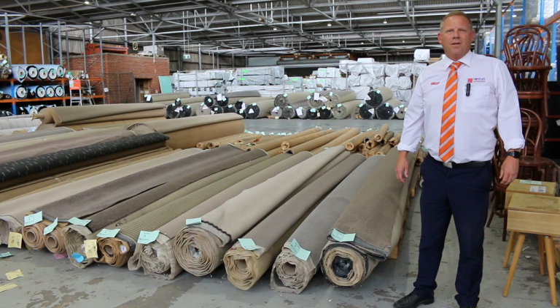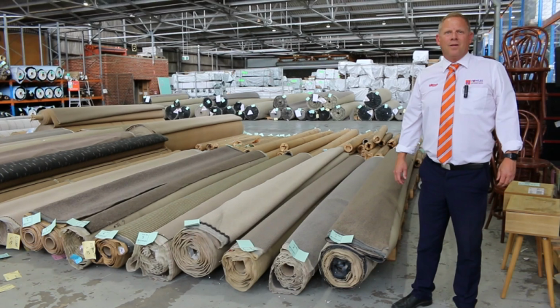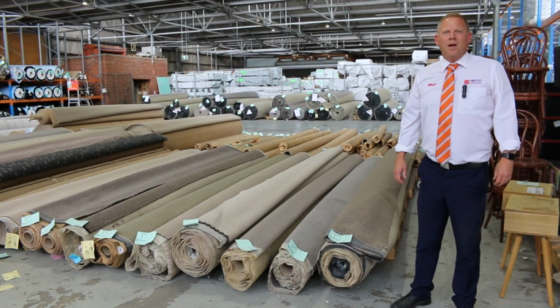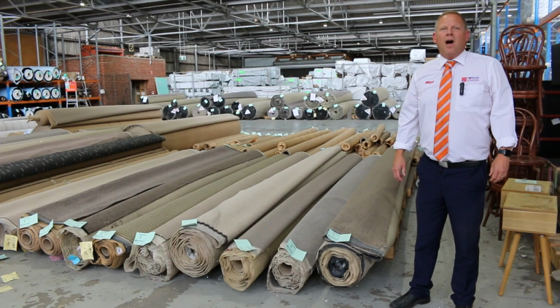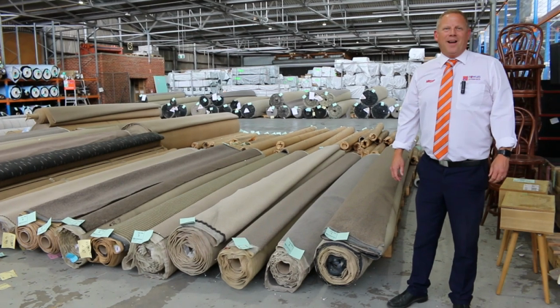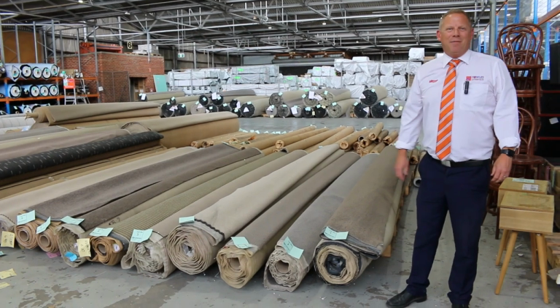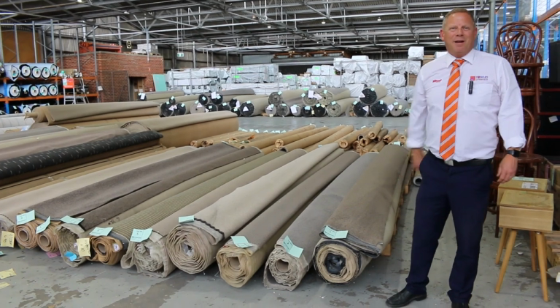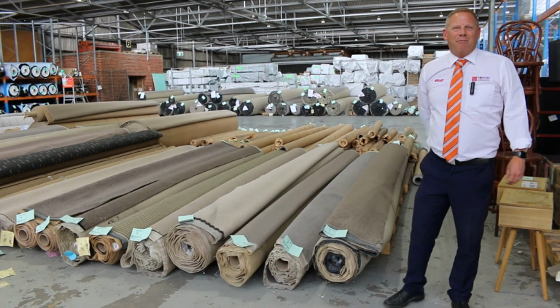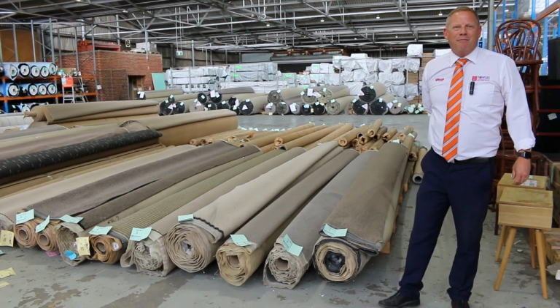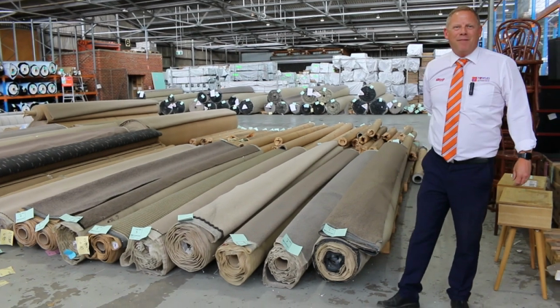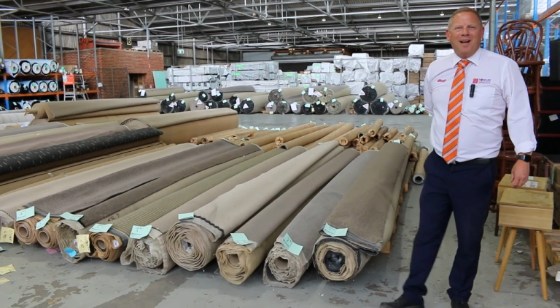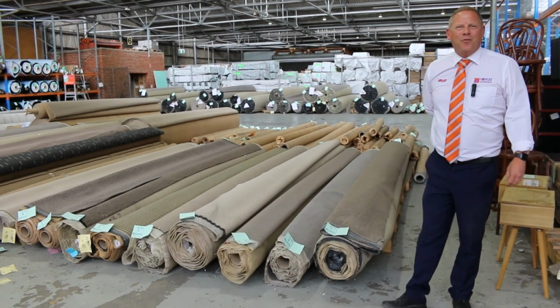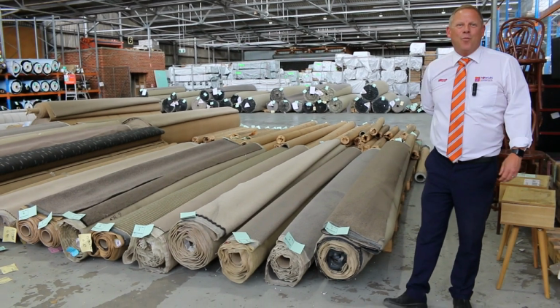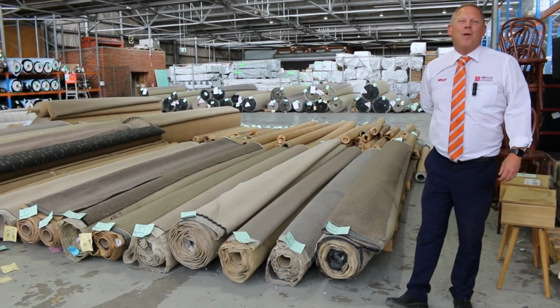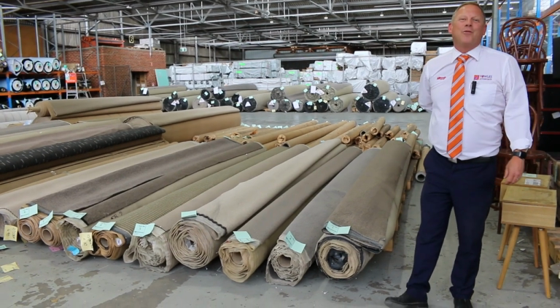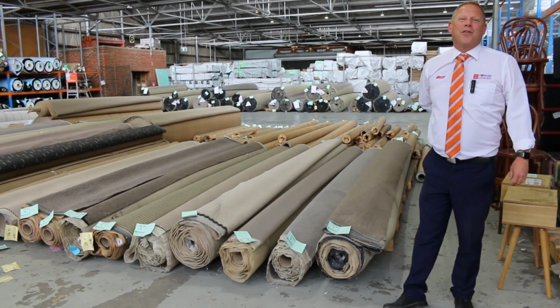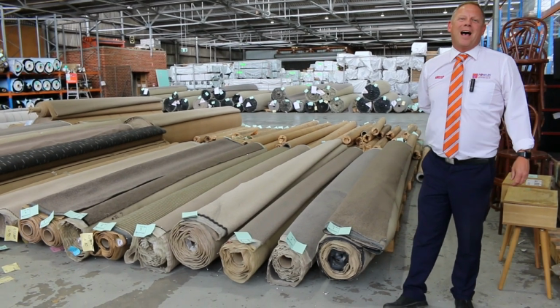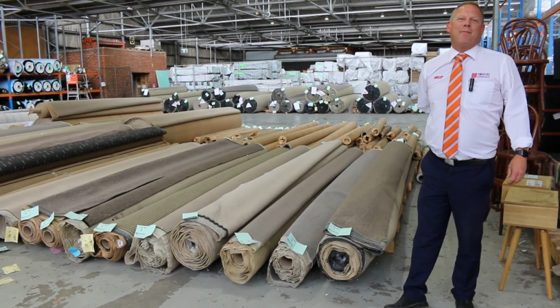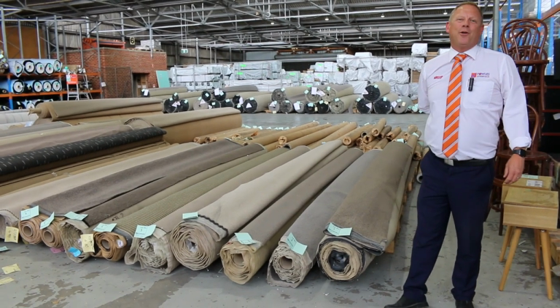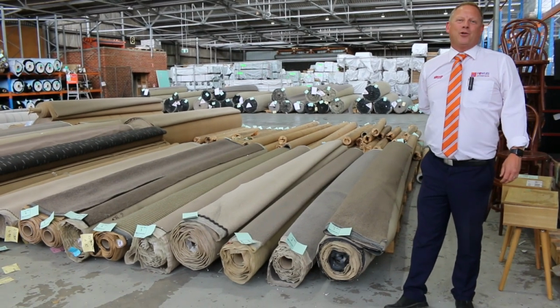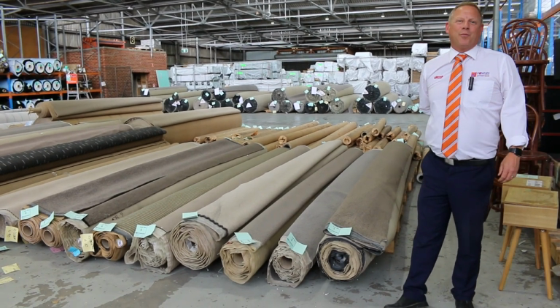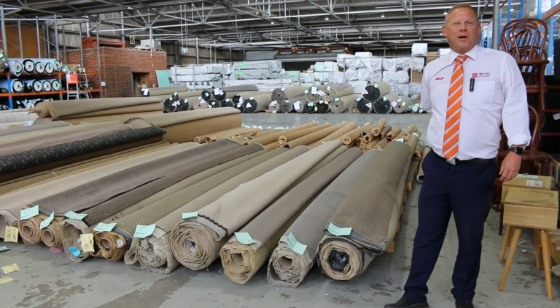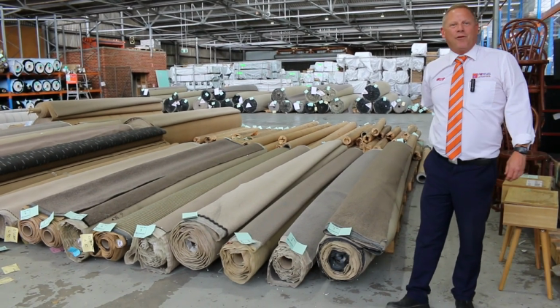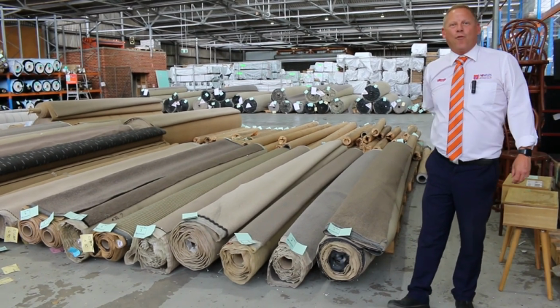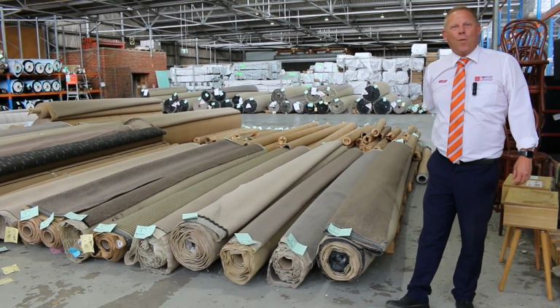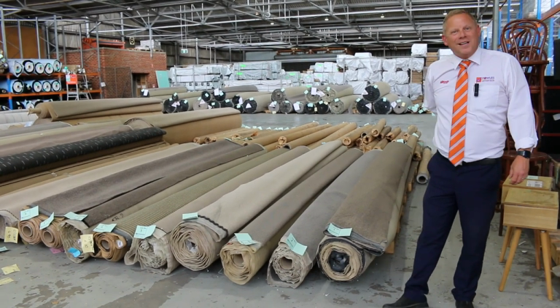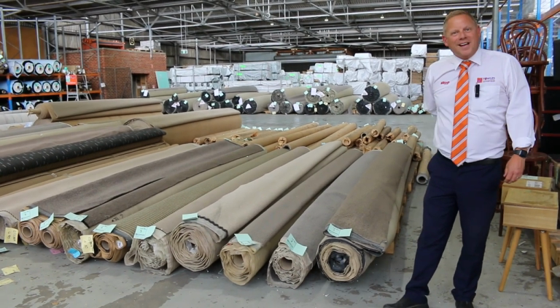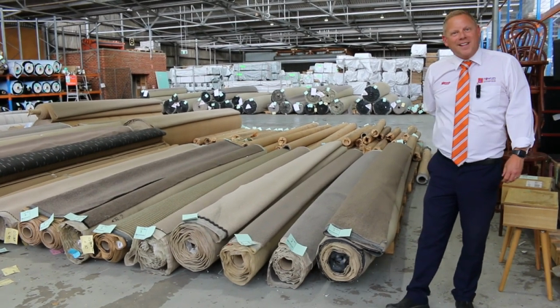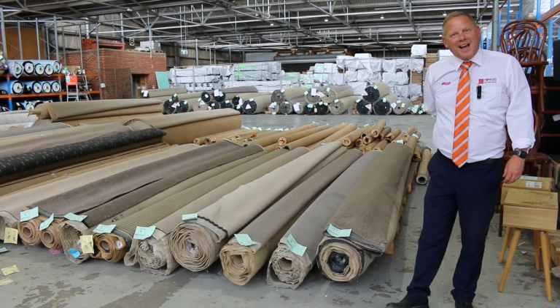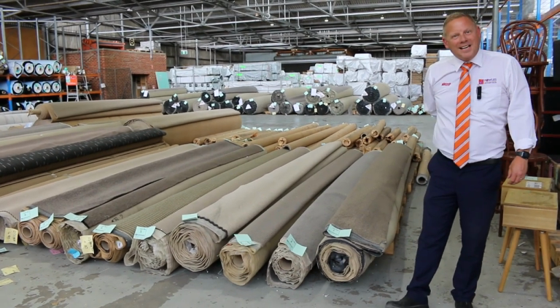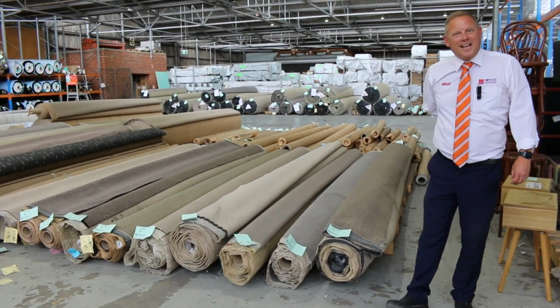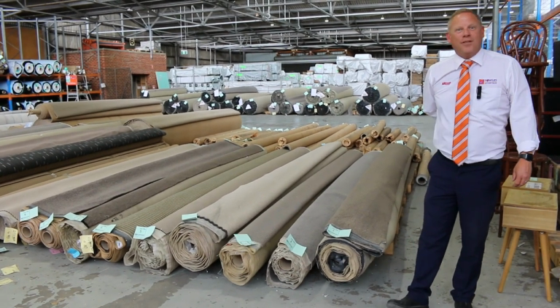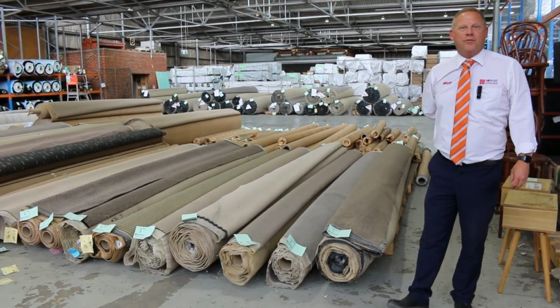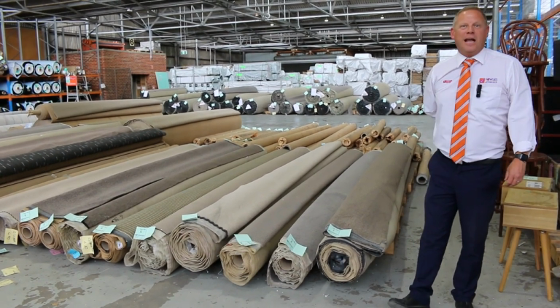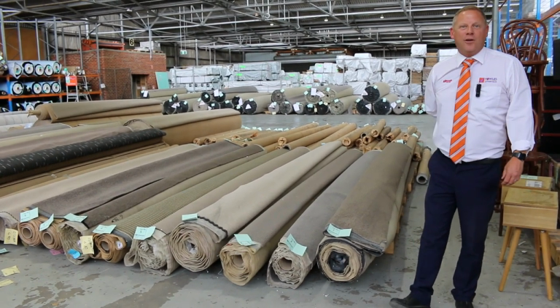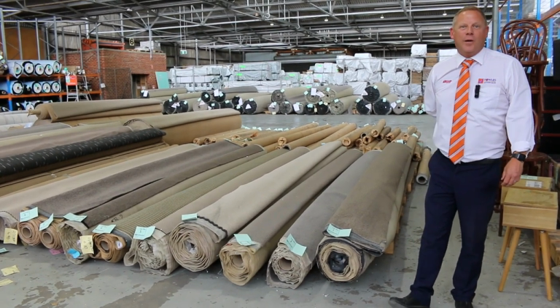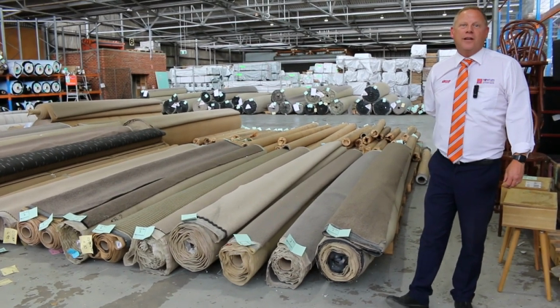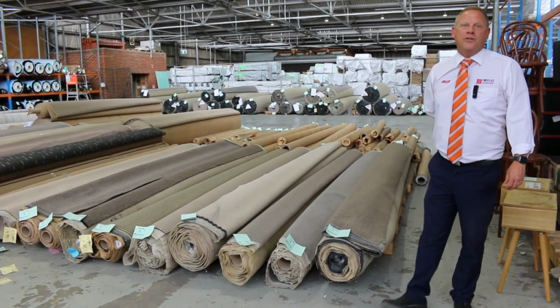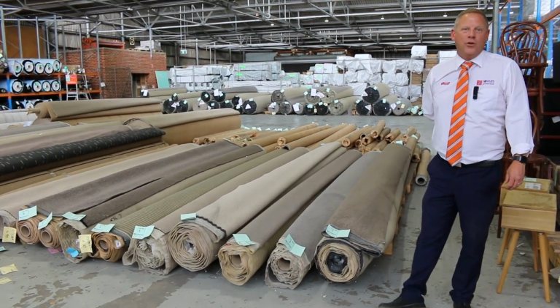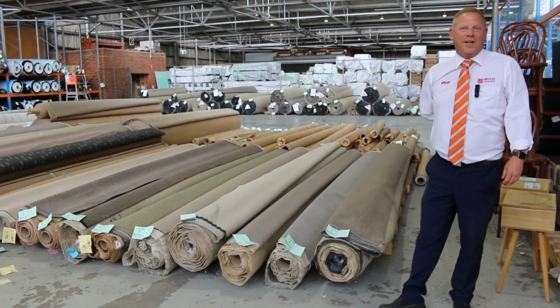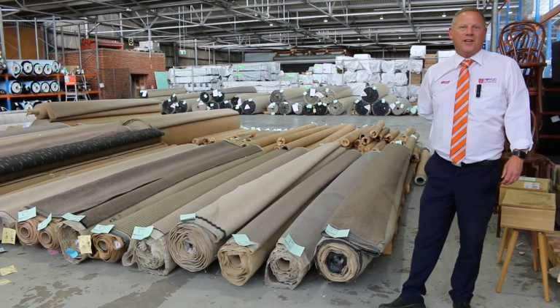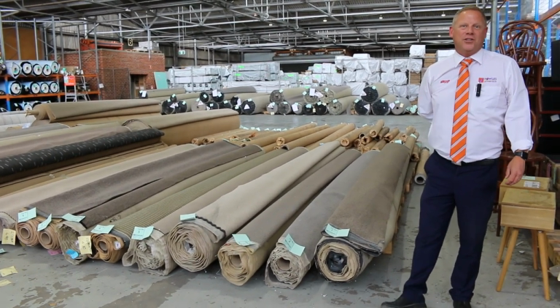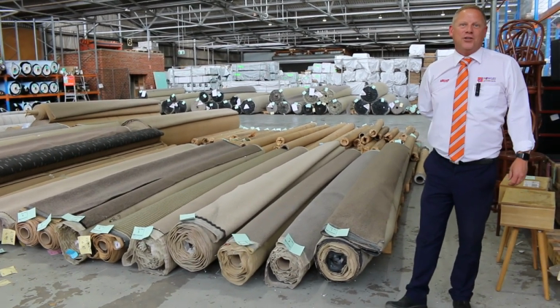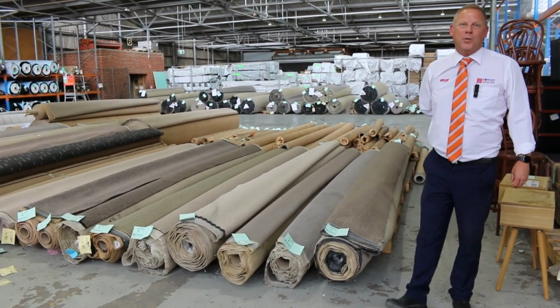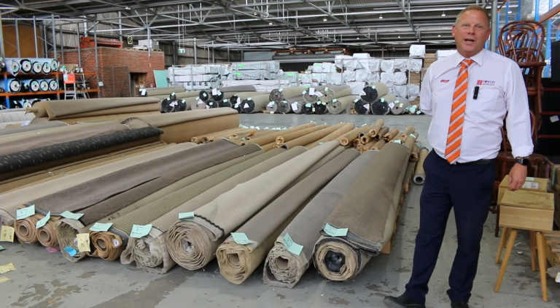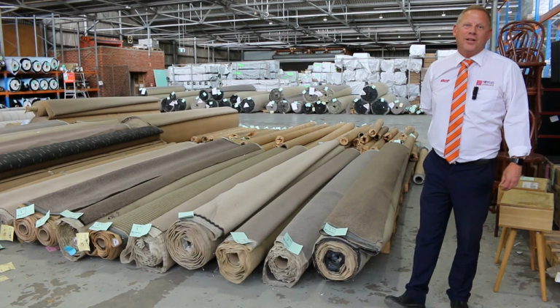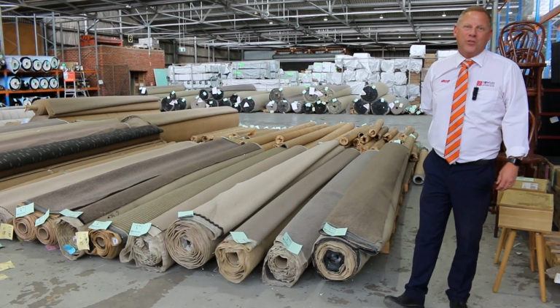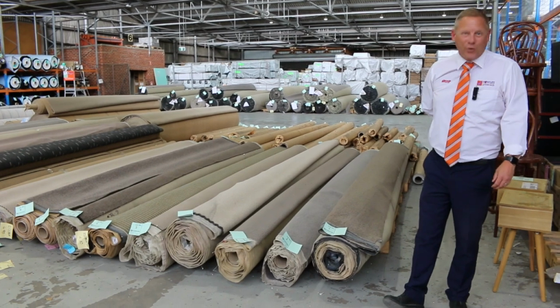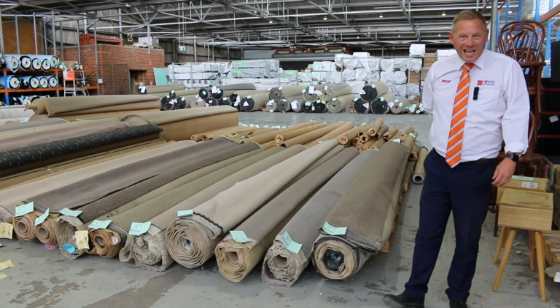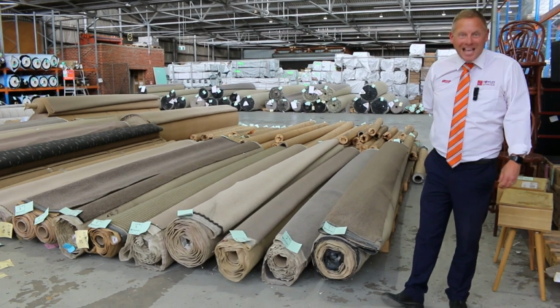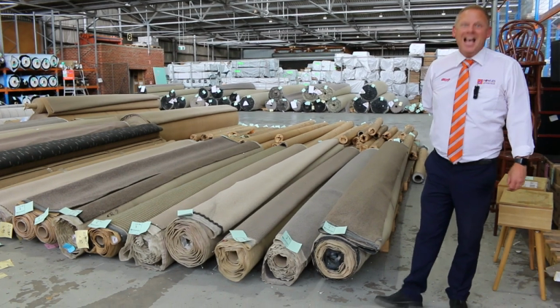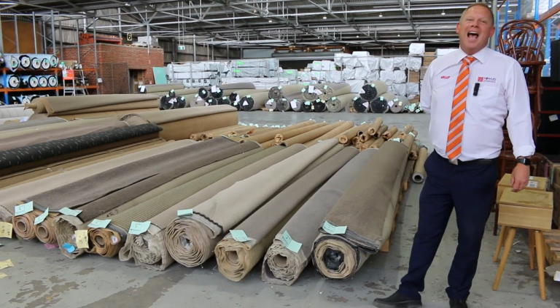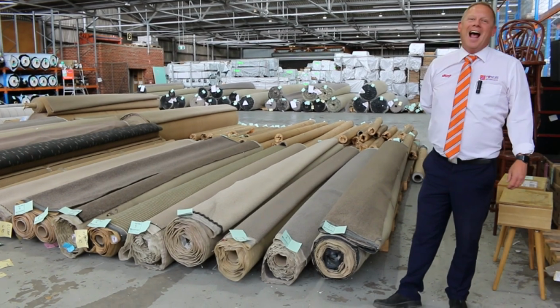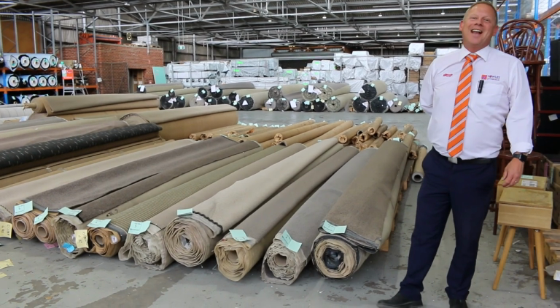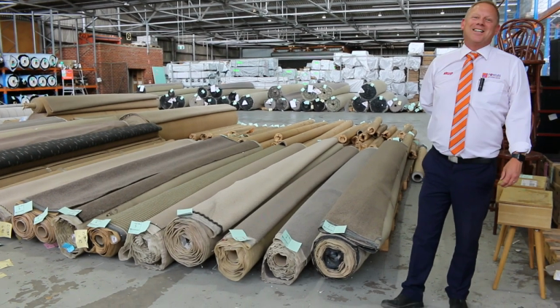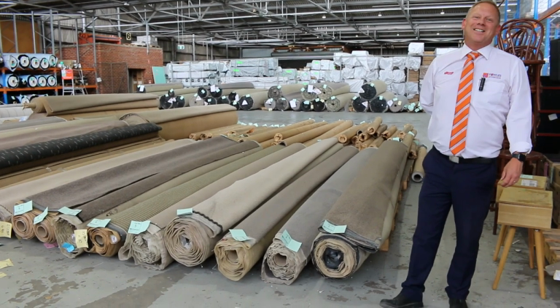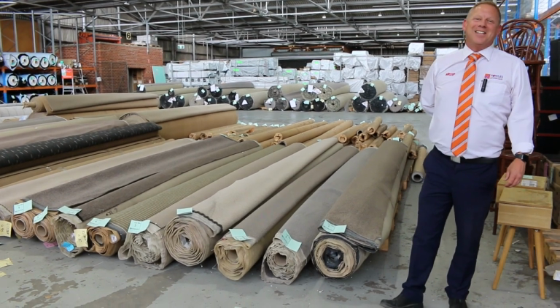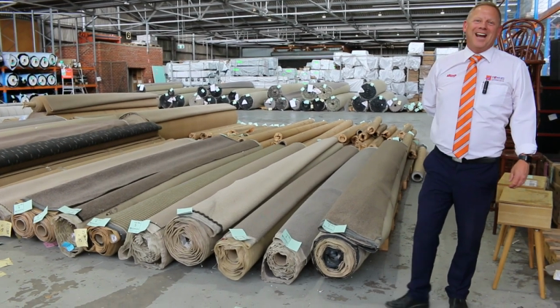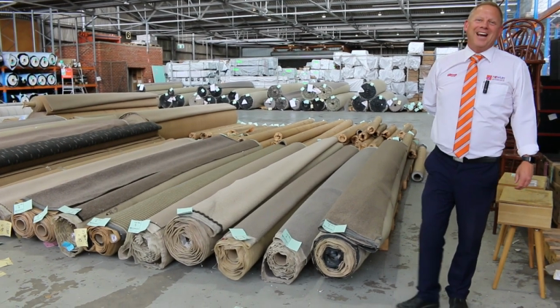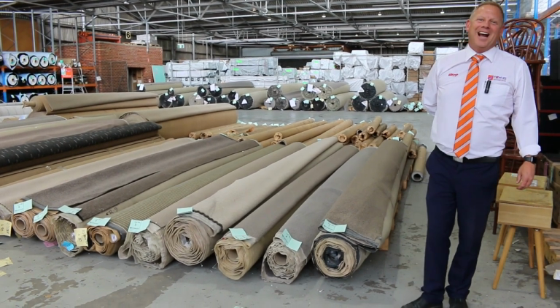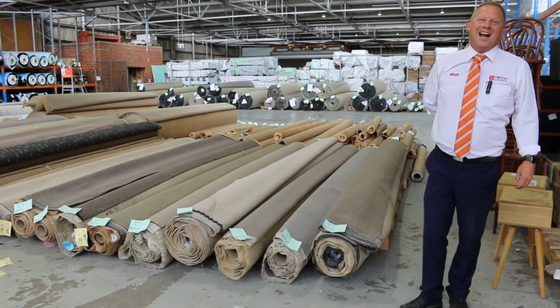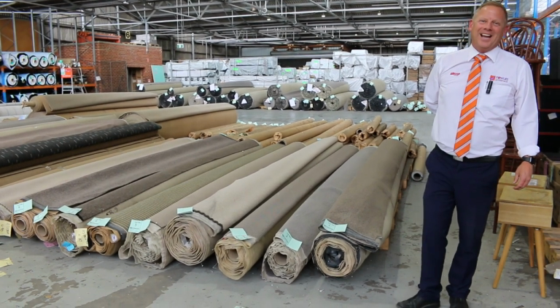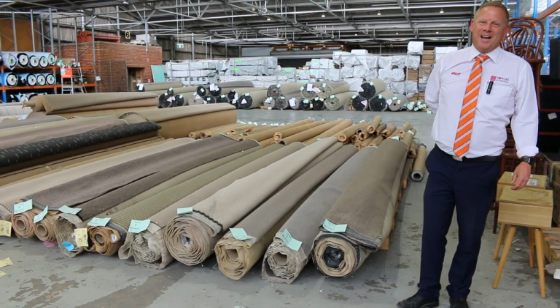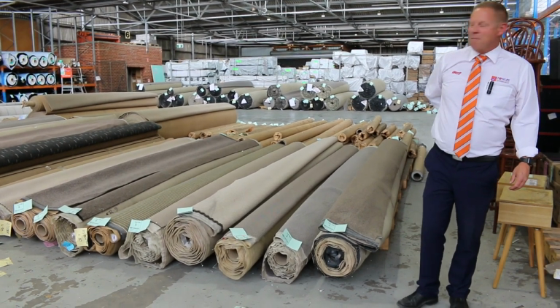Hi, I'm Liam from Vowles and welcome to the Carpet Auction Preview for Wednesday the 18th of January 2023 at 10am.